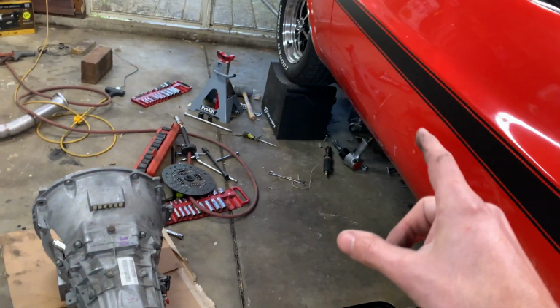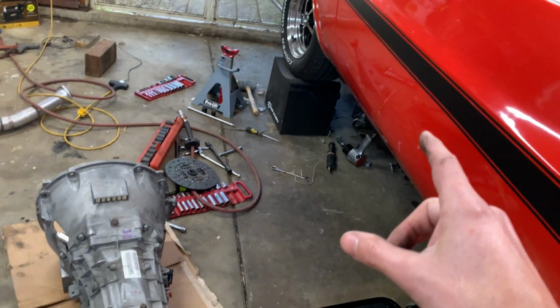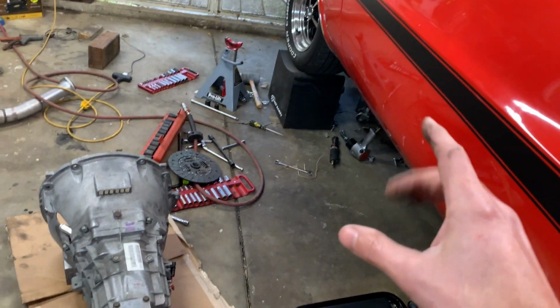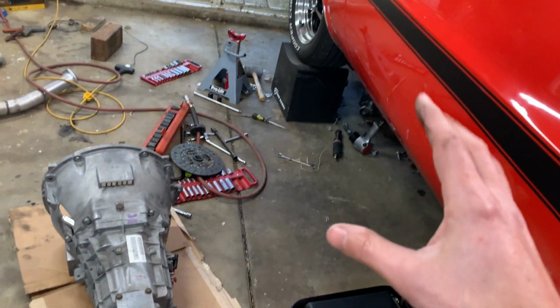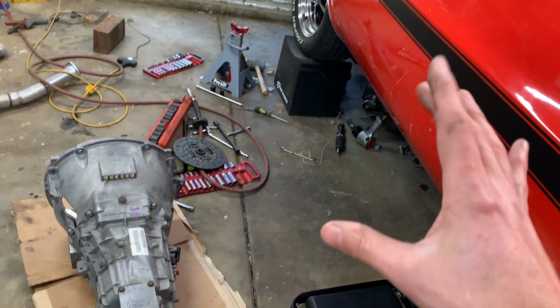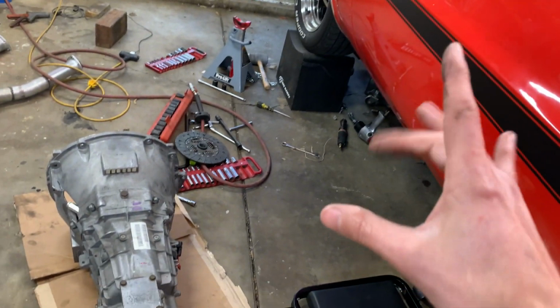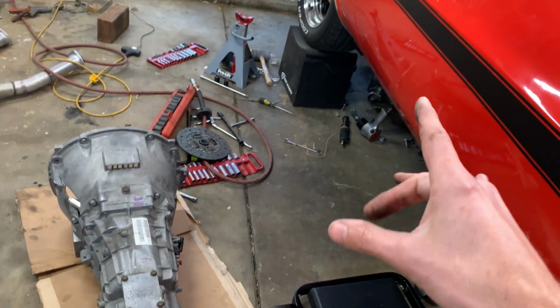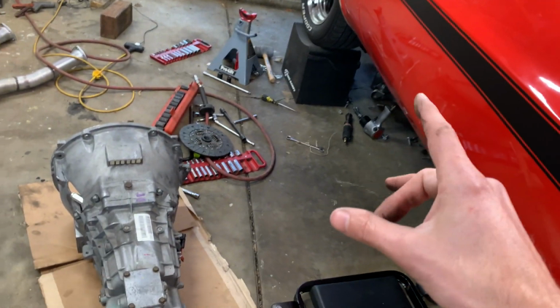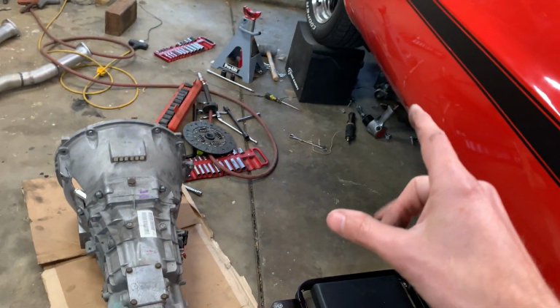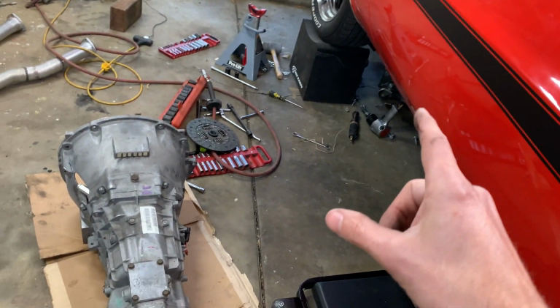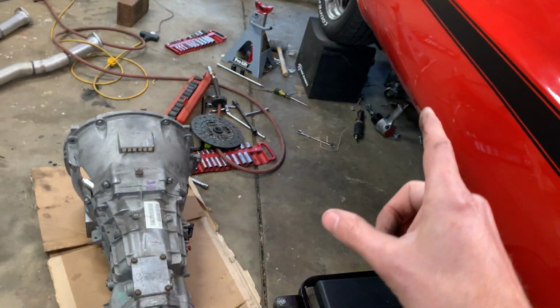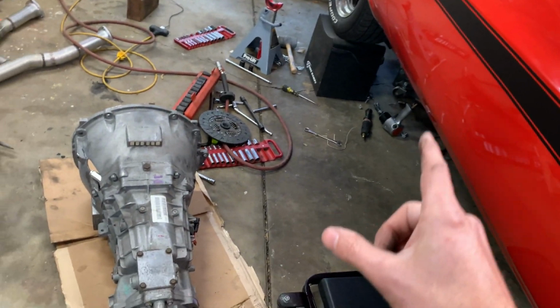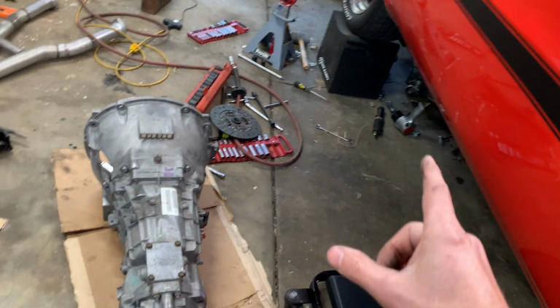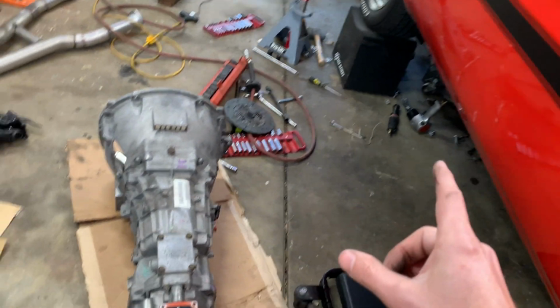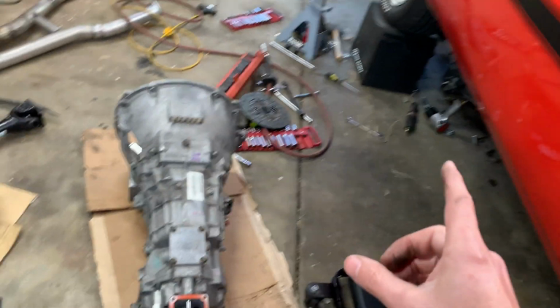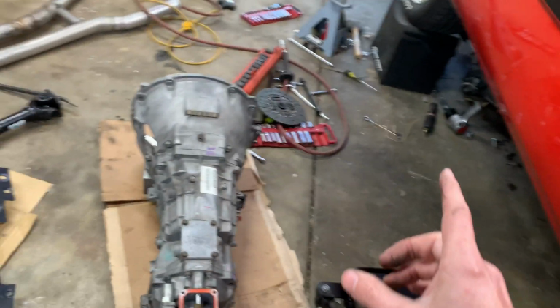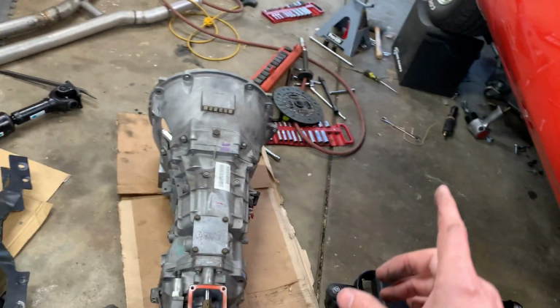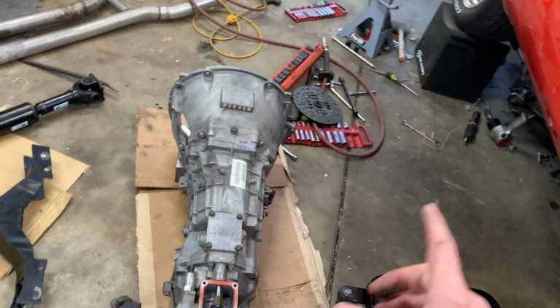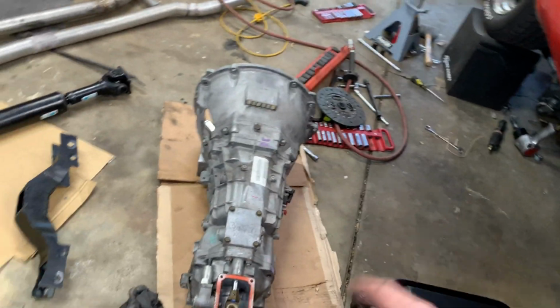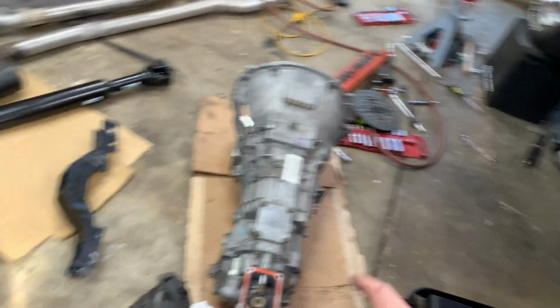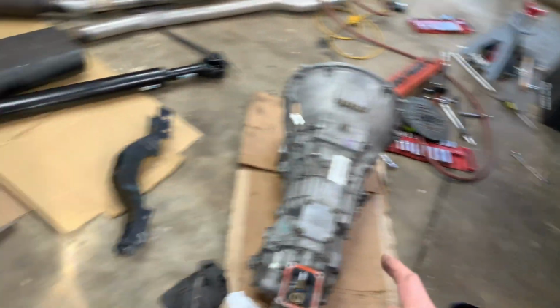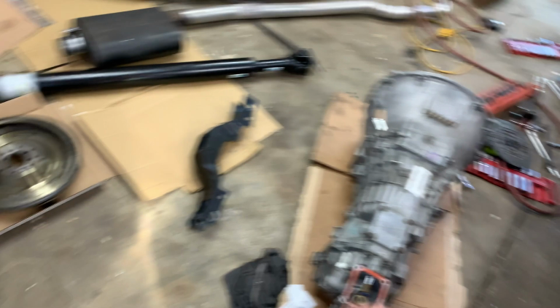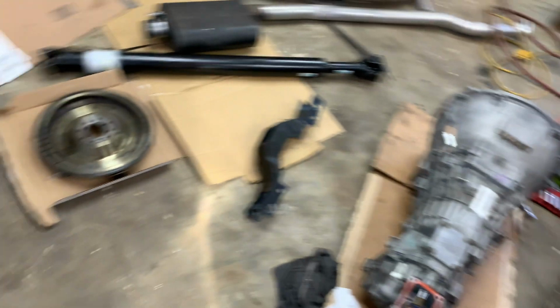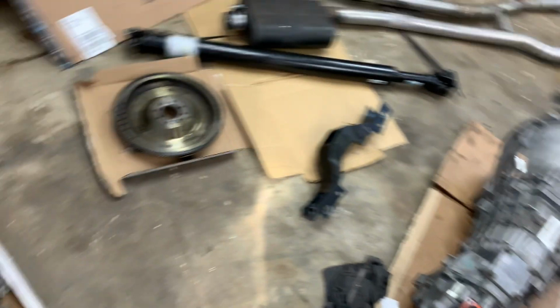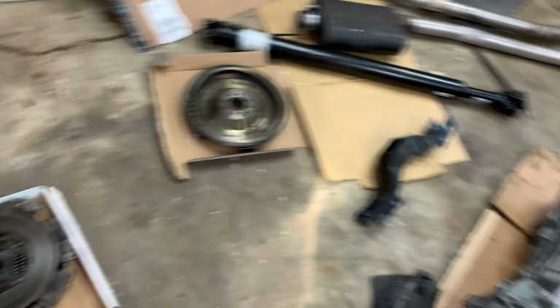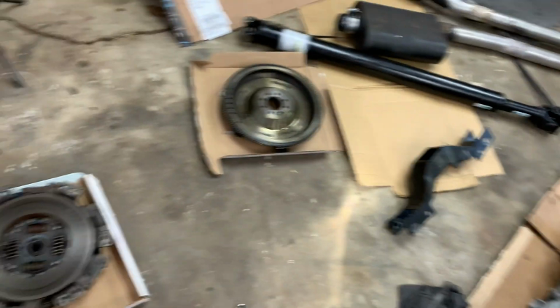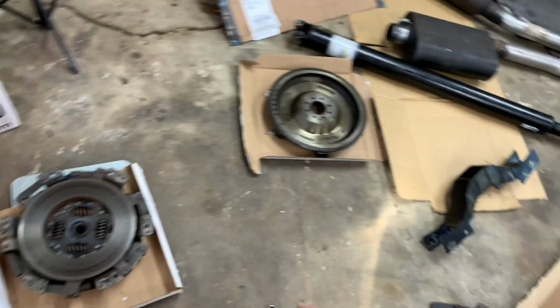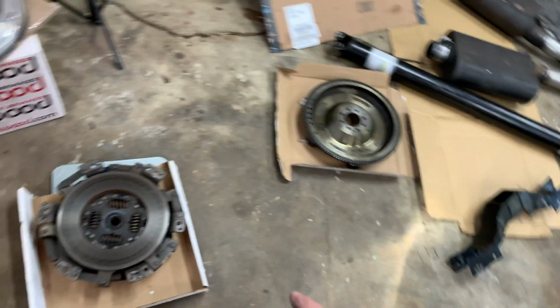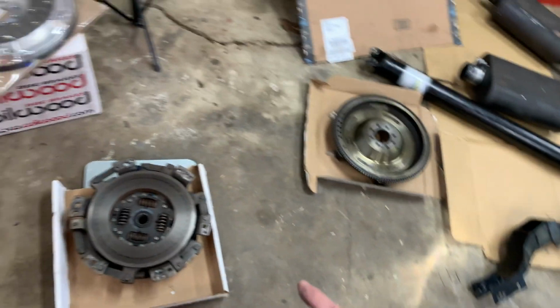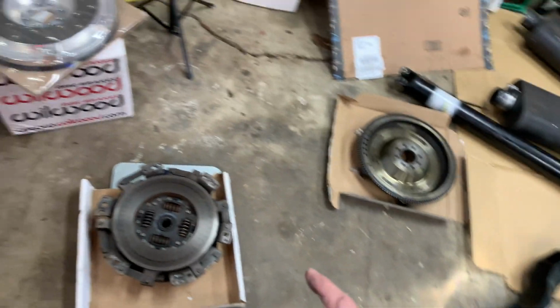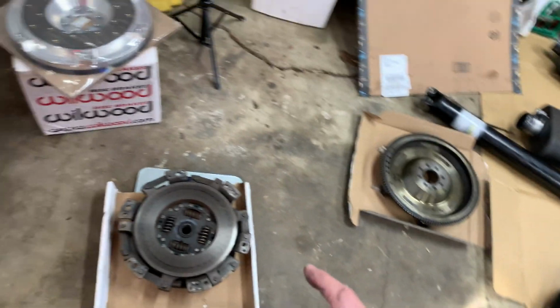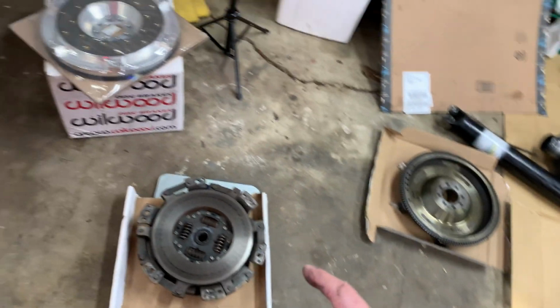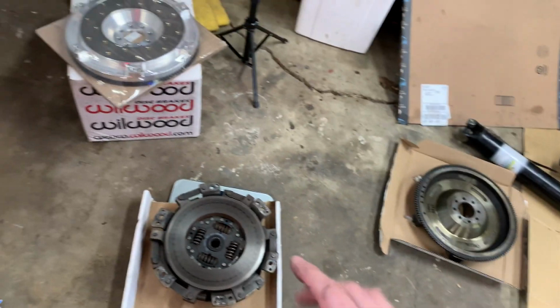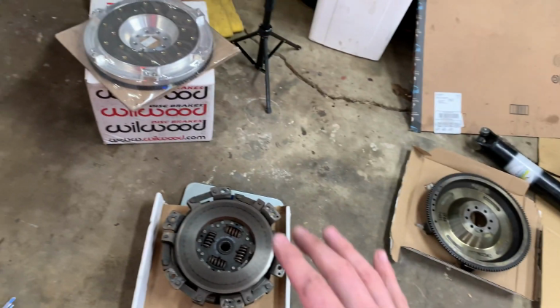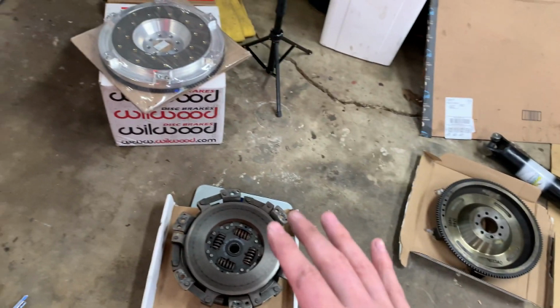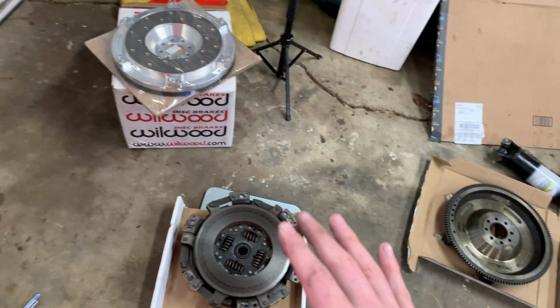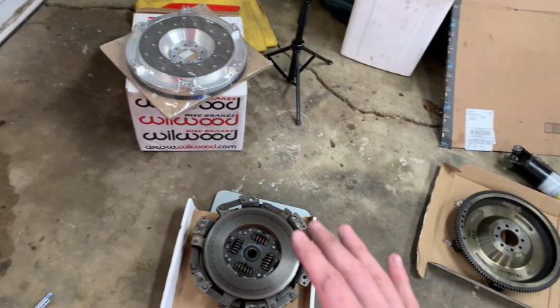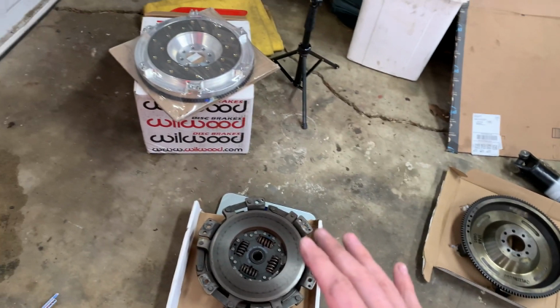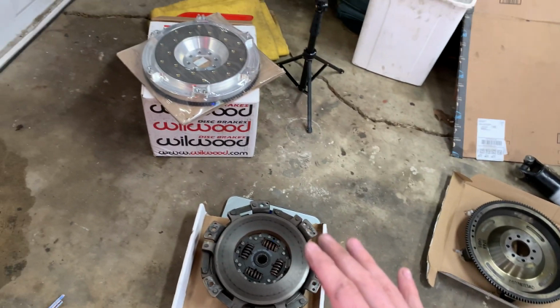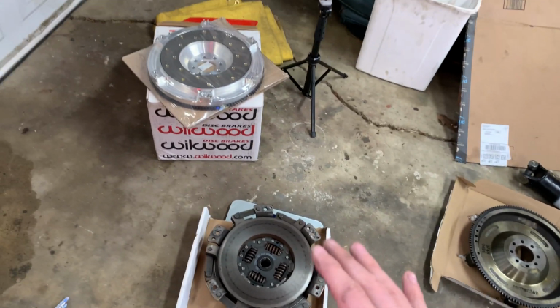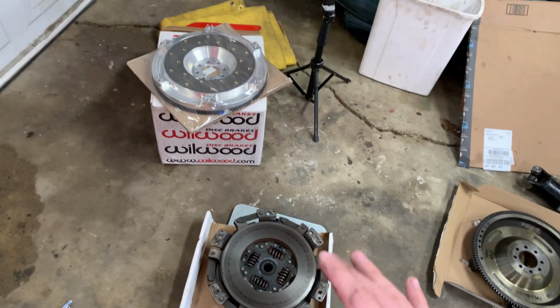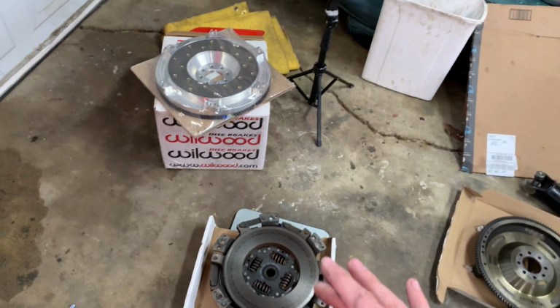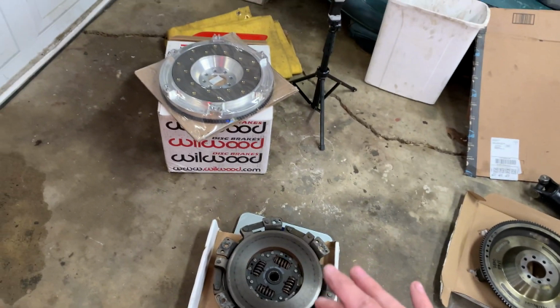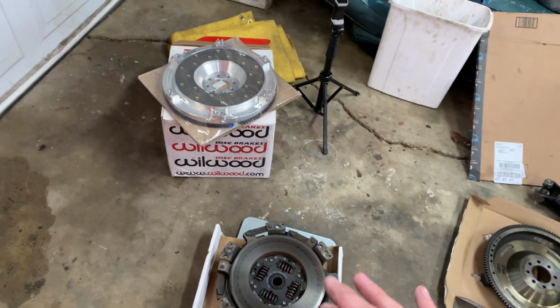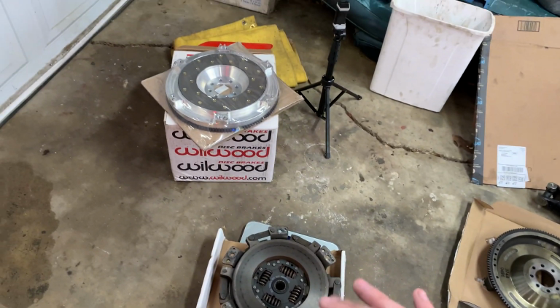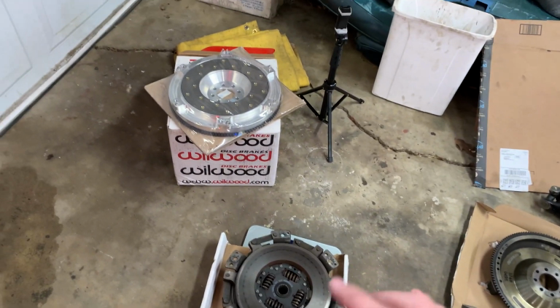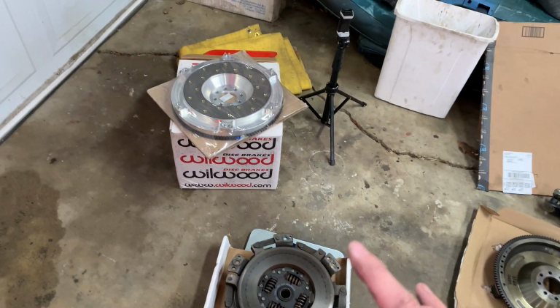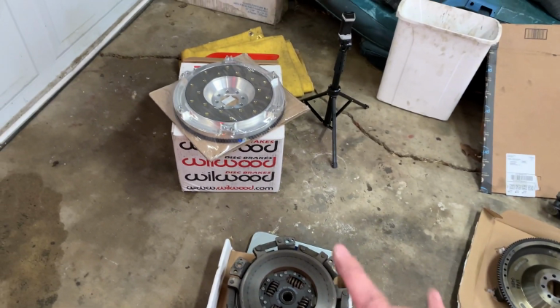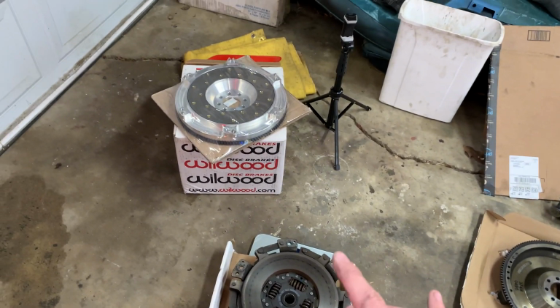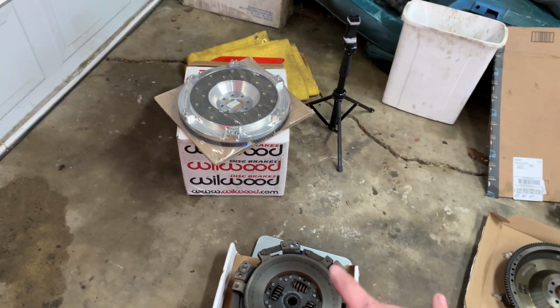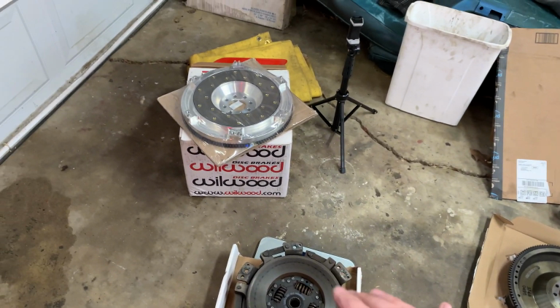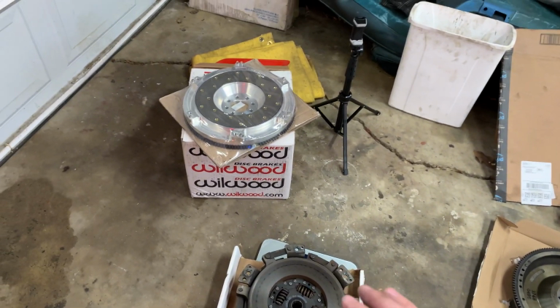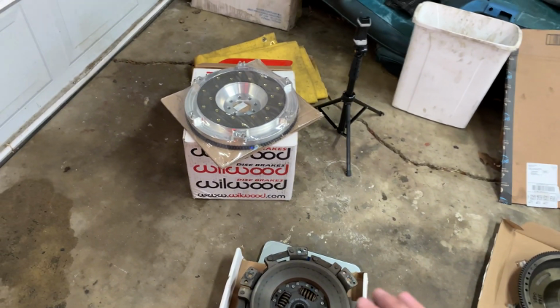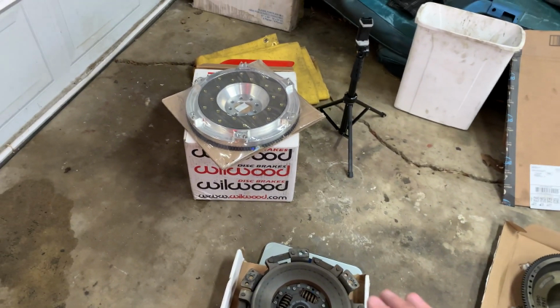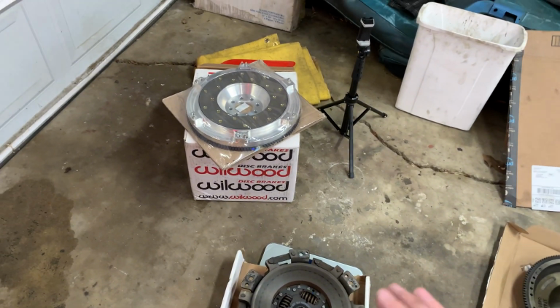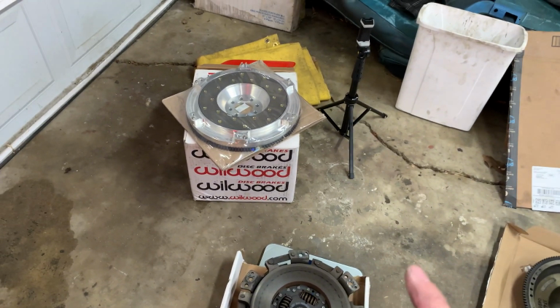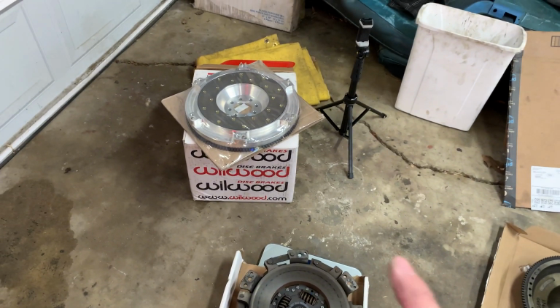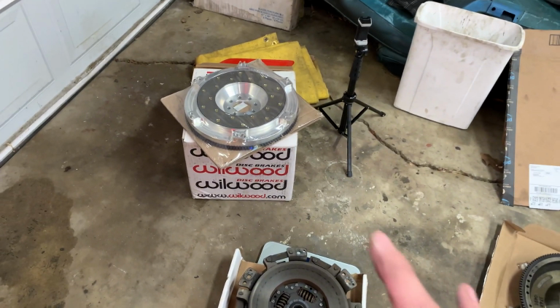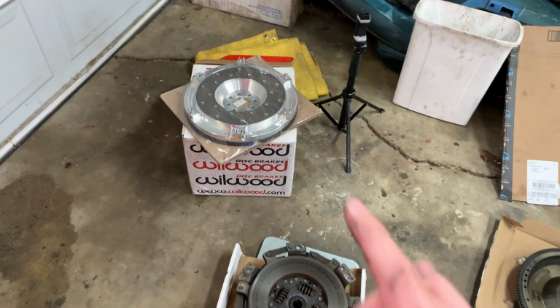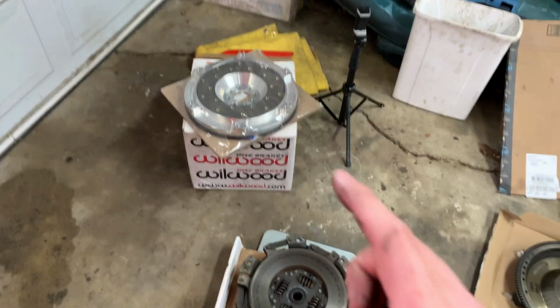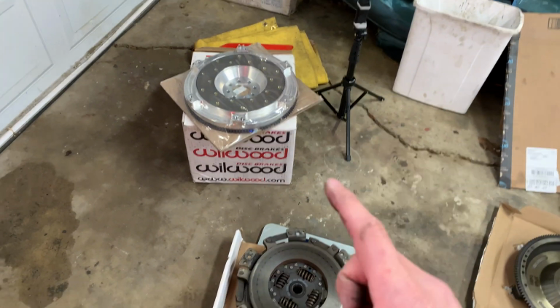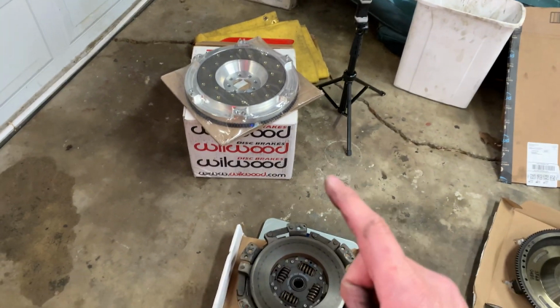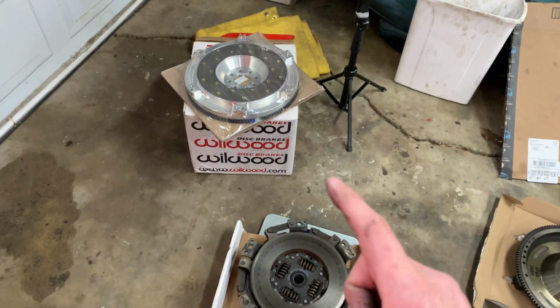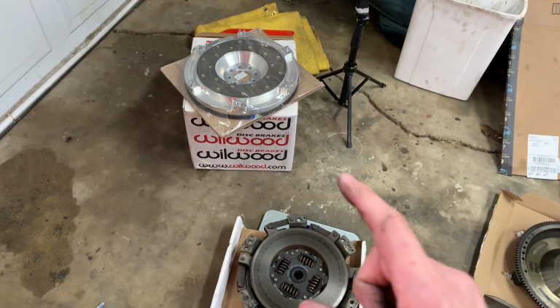I think that's pretty good progress for today. I made quite a mess. As soon as I get this thing back from the machine shop, we'll get this back up and running and back to the drag strip.